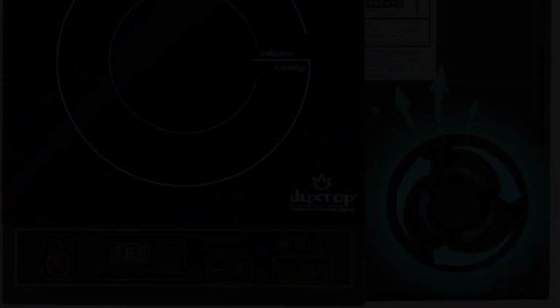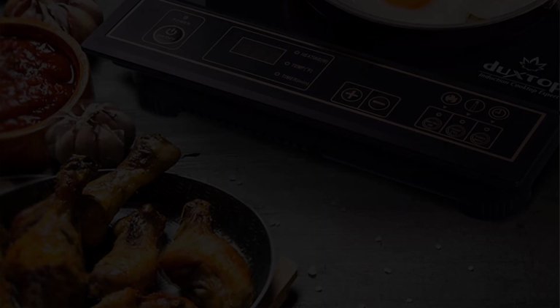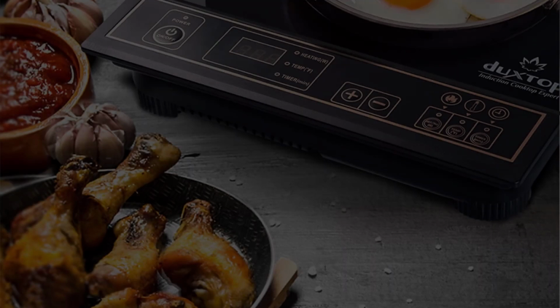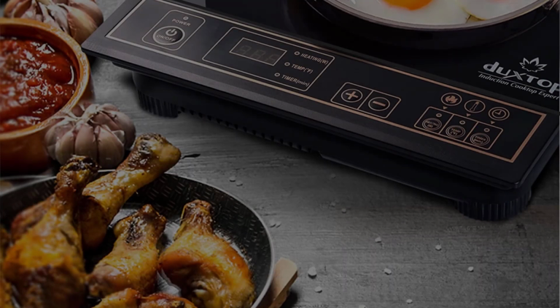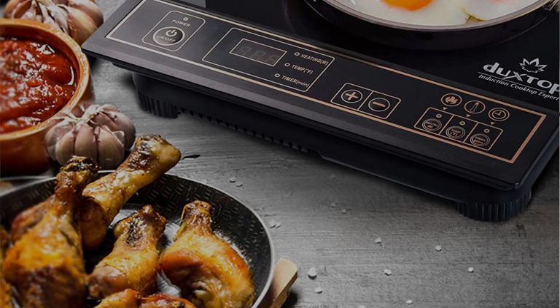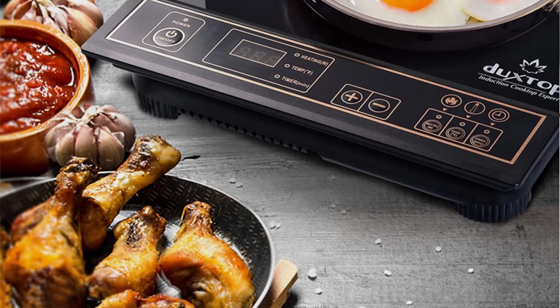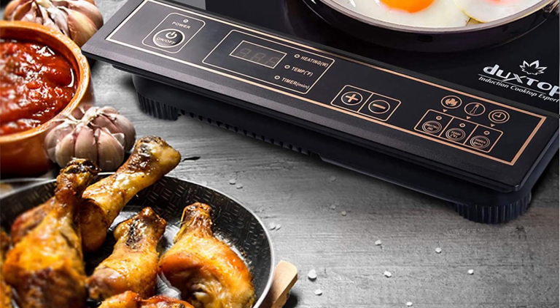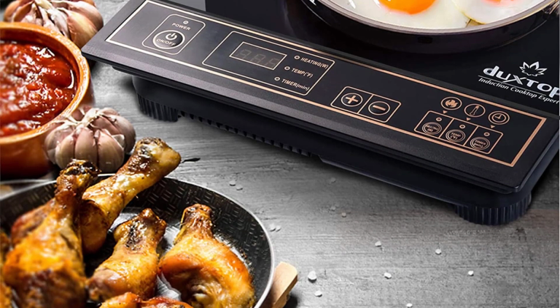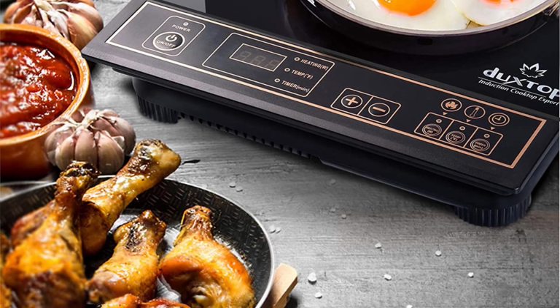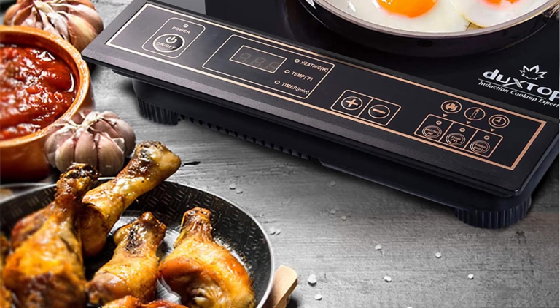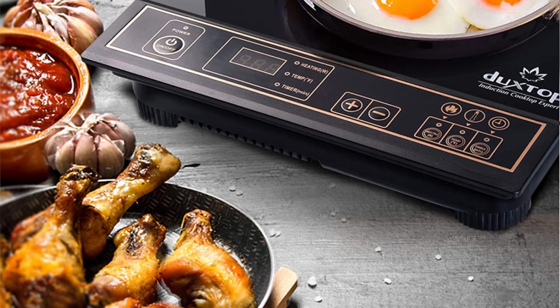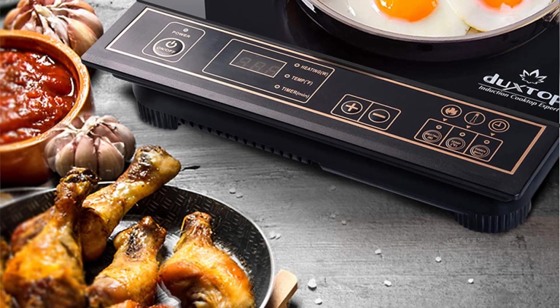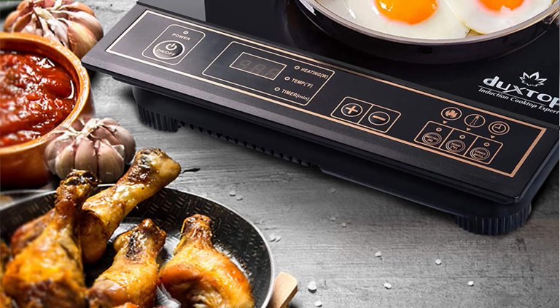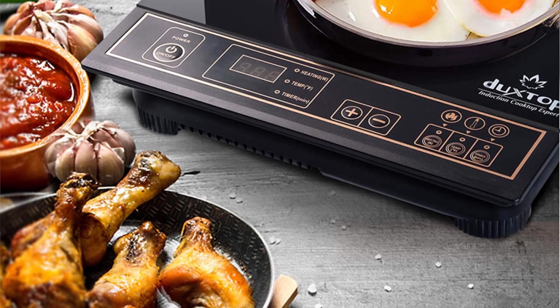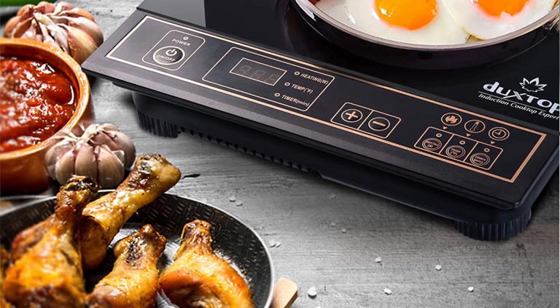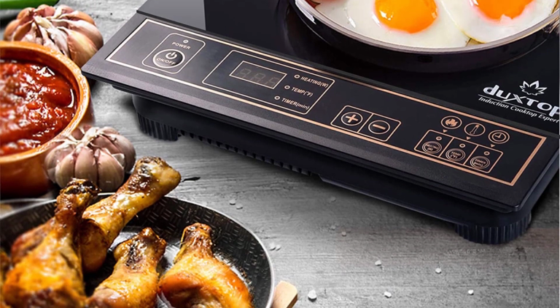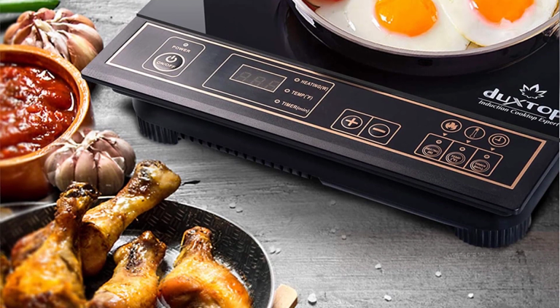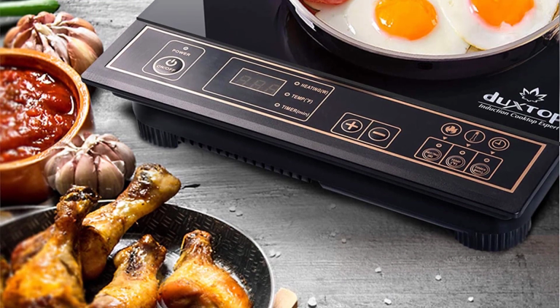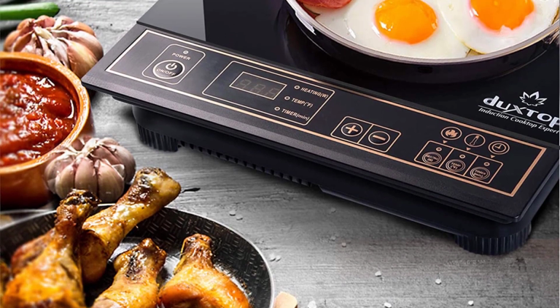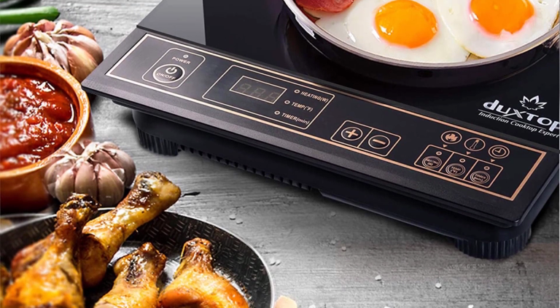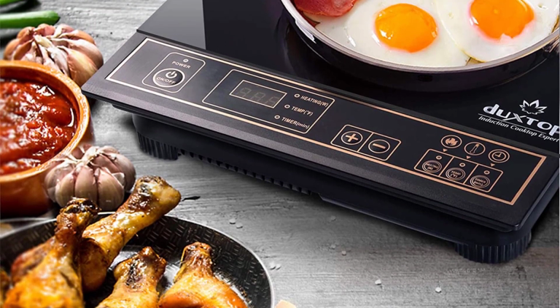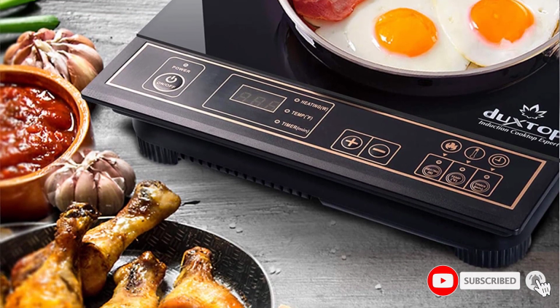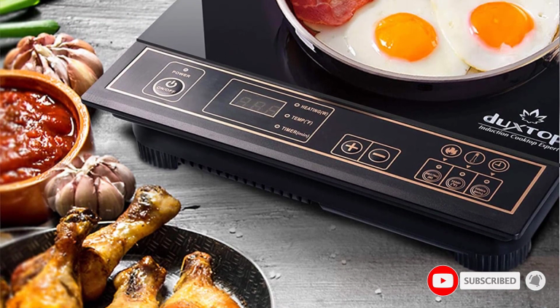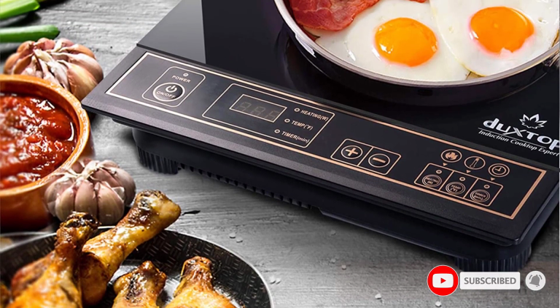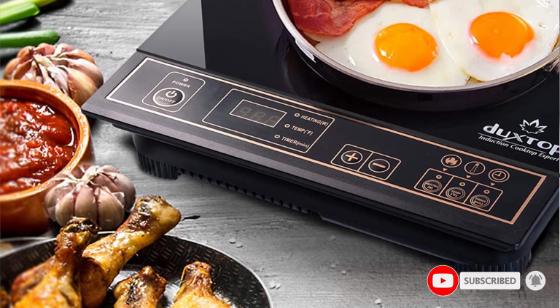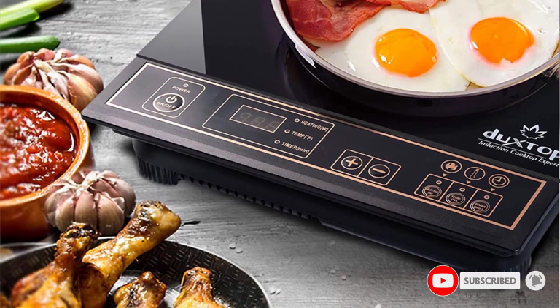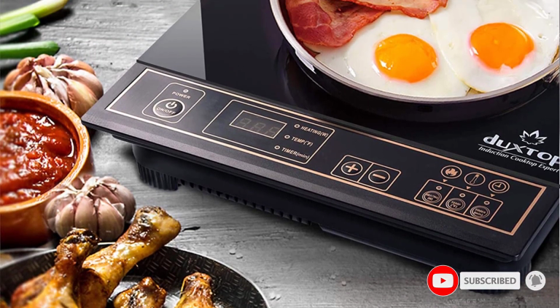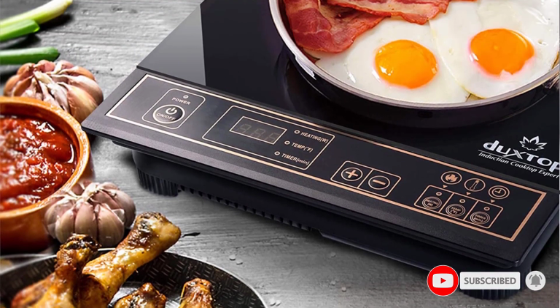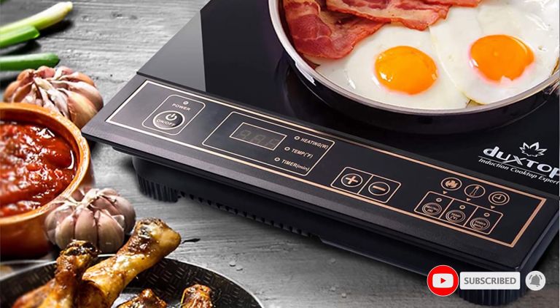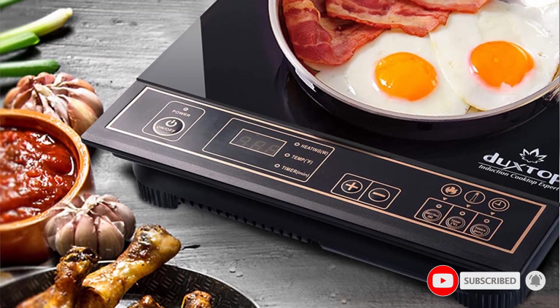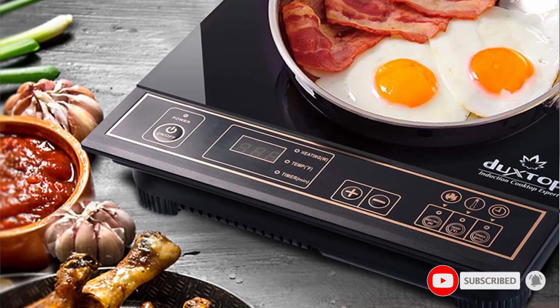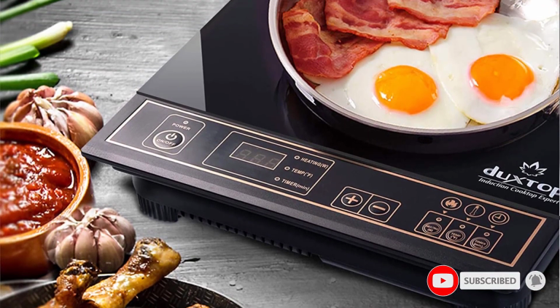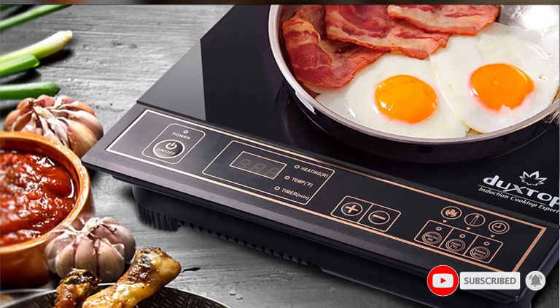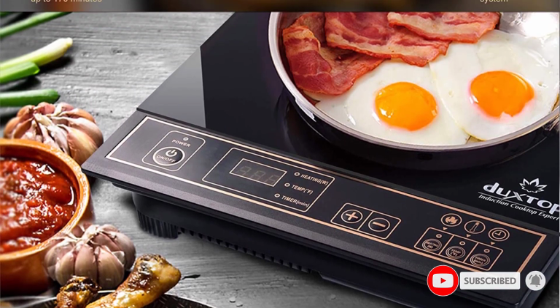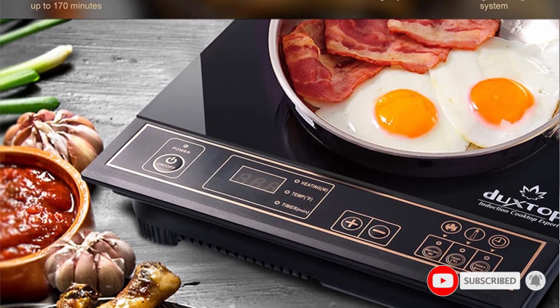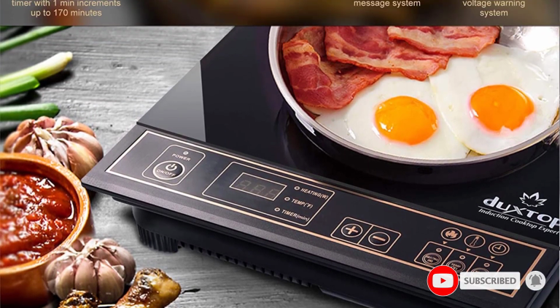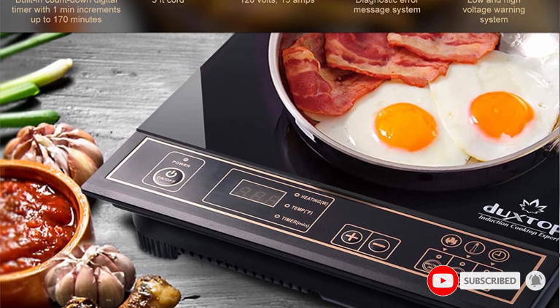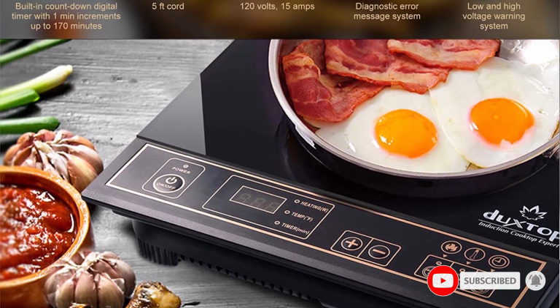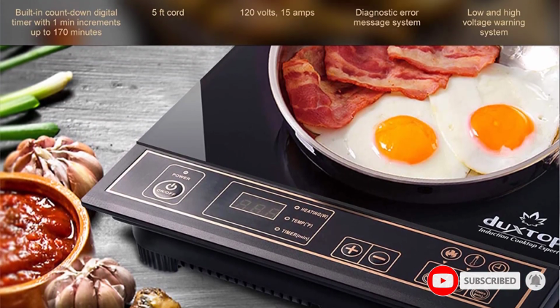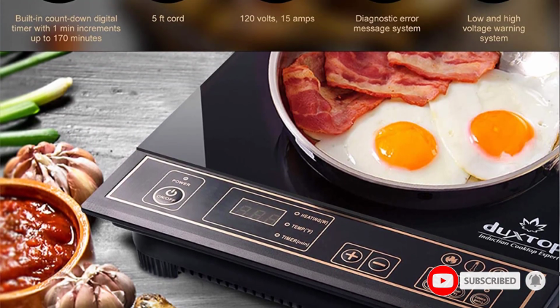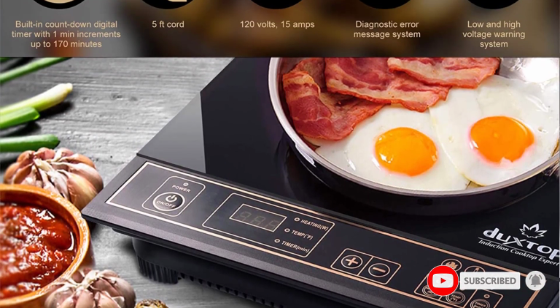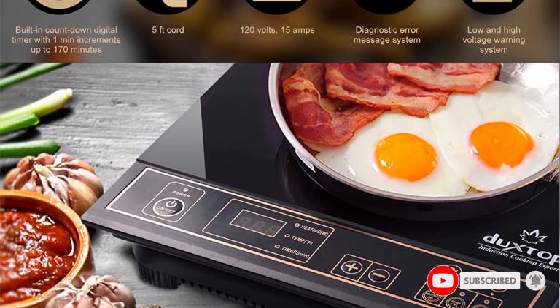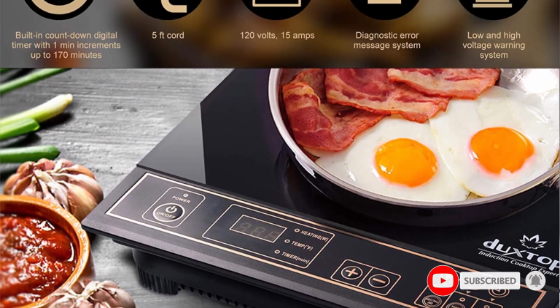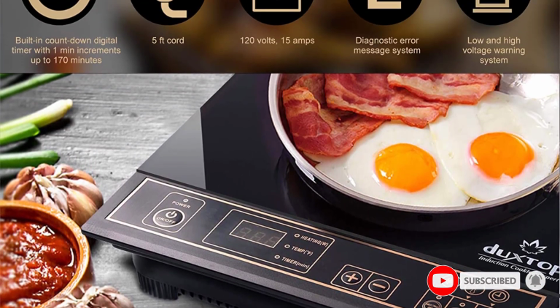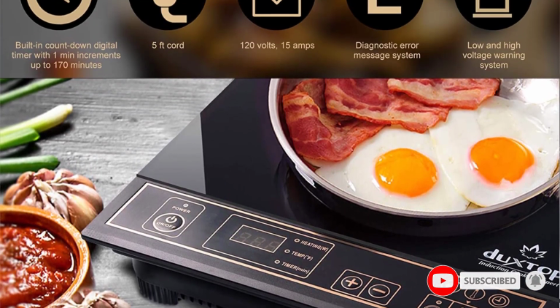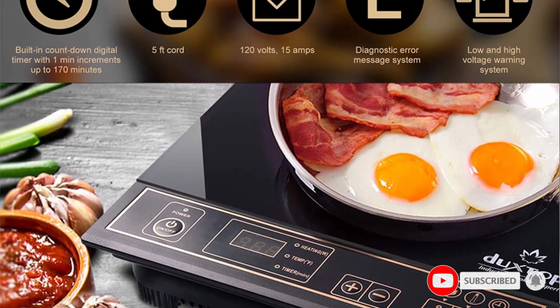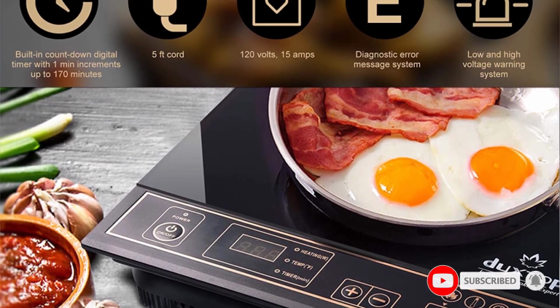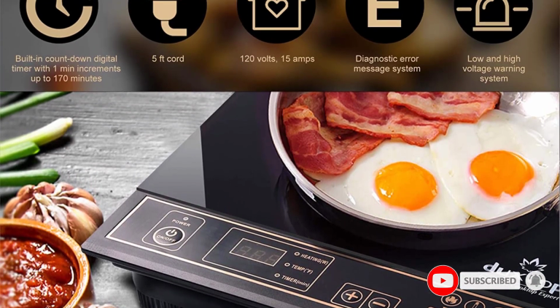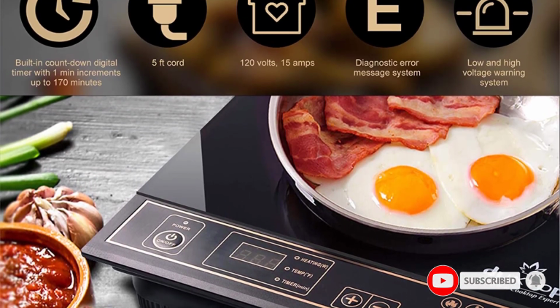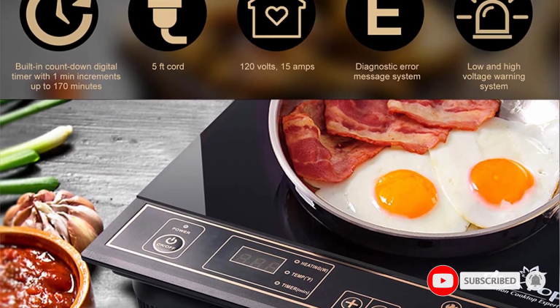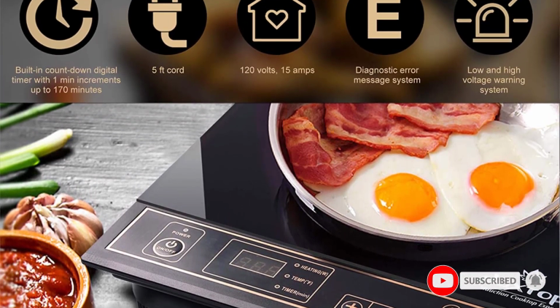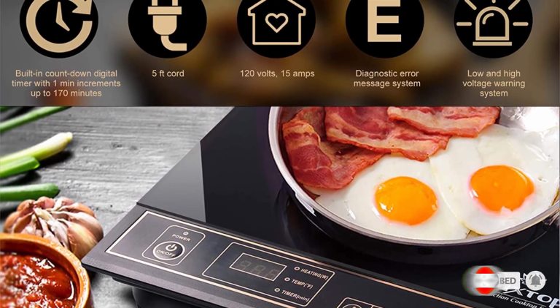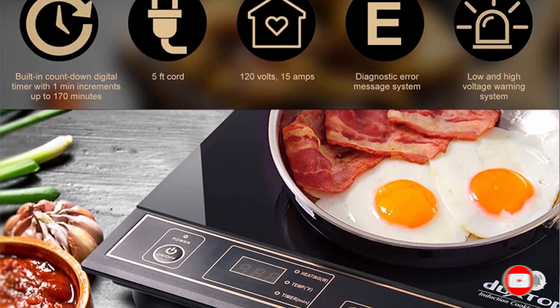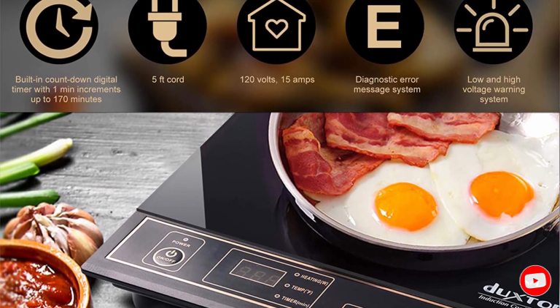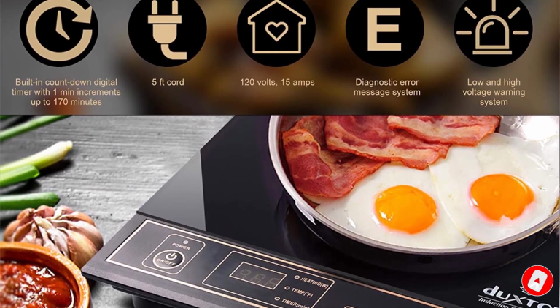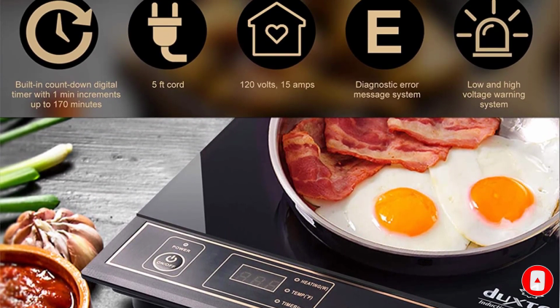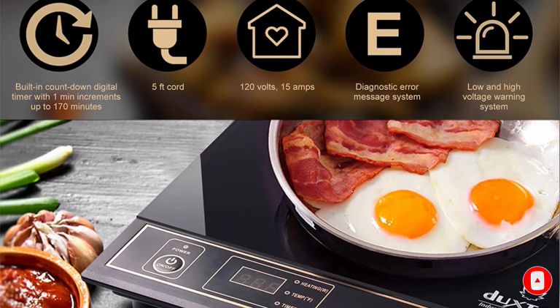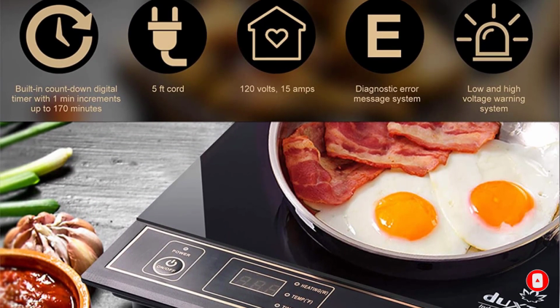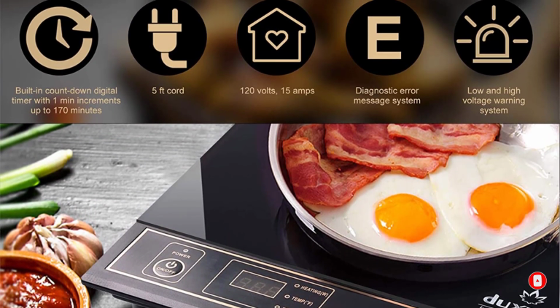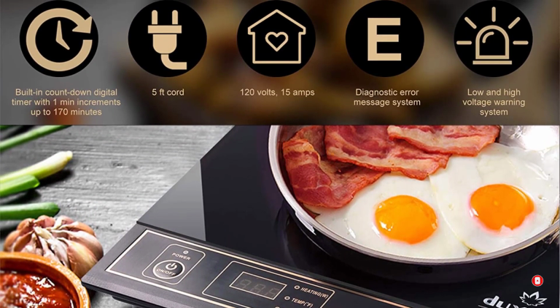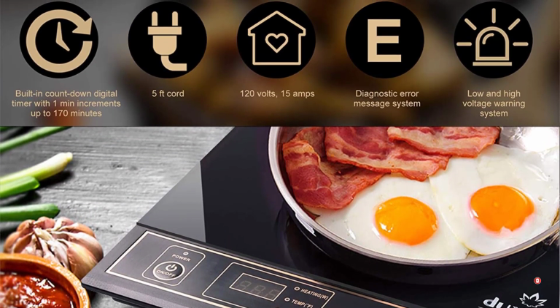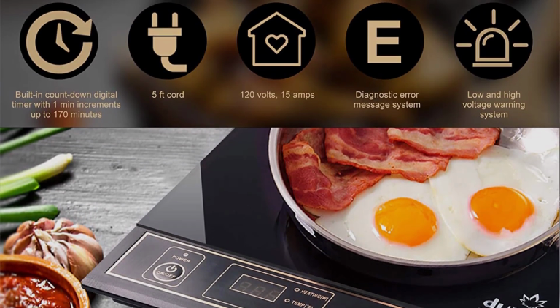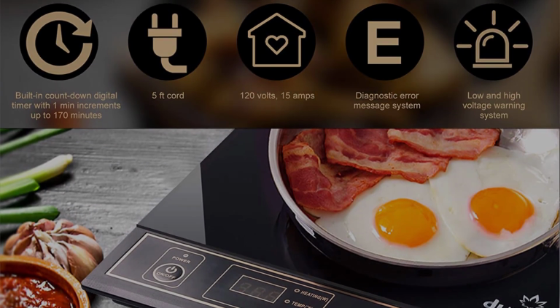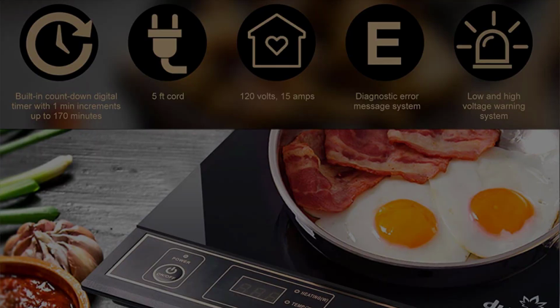This budget unit lacks add-ons like boil and warm buttons, but still performs those tasks.